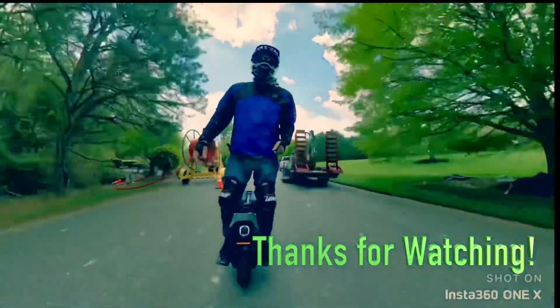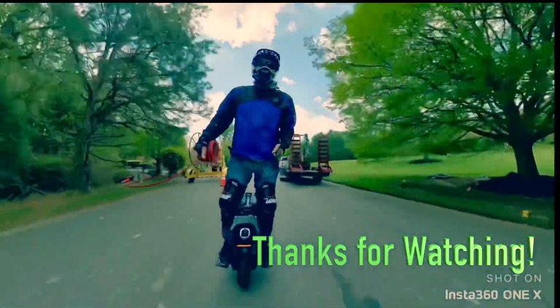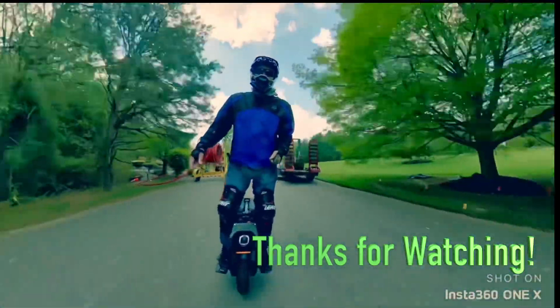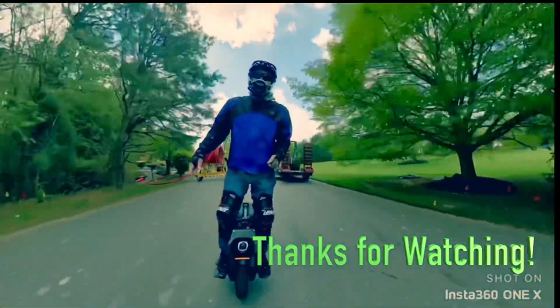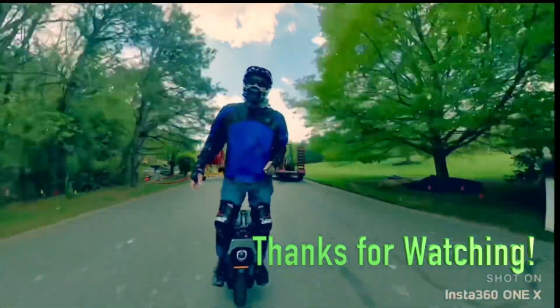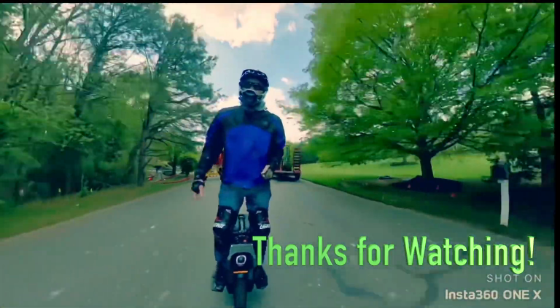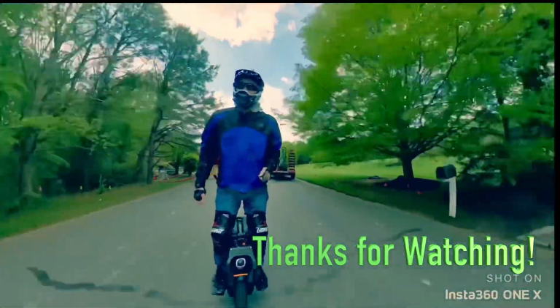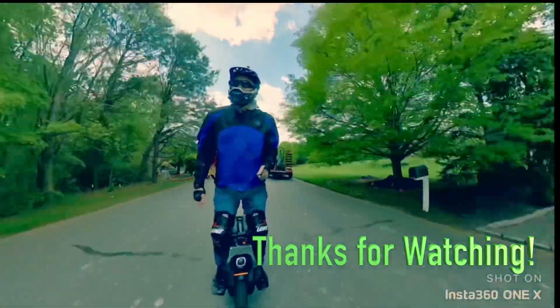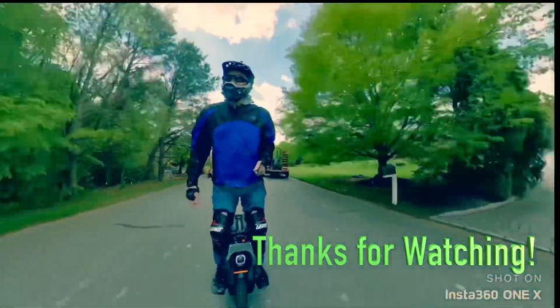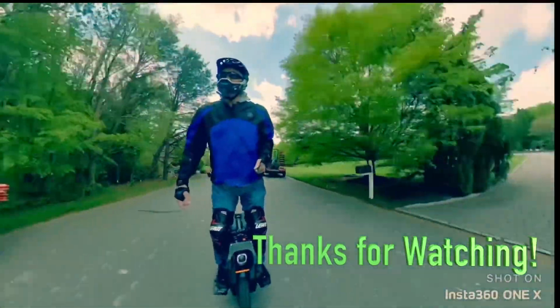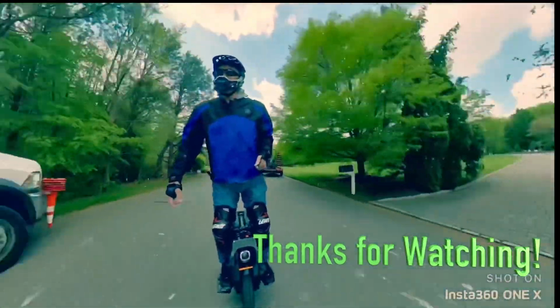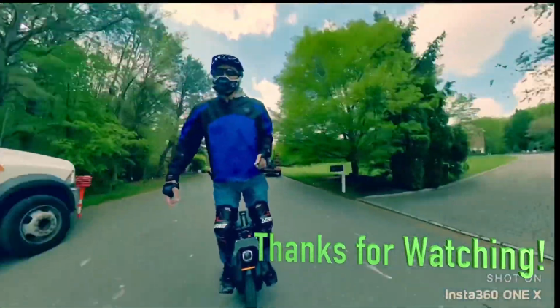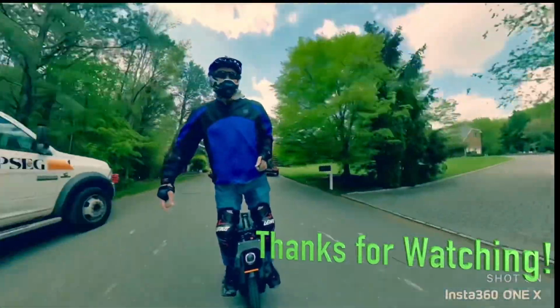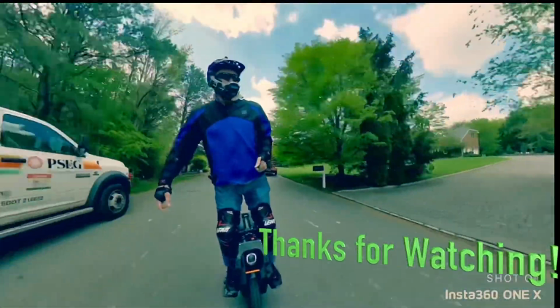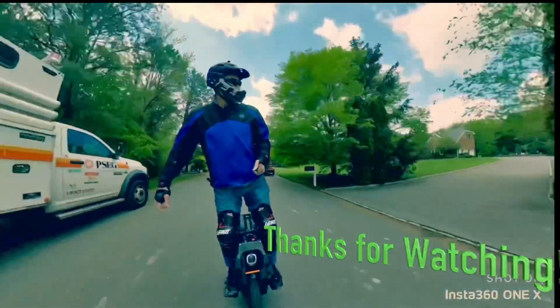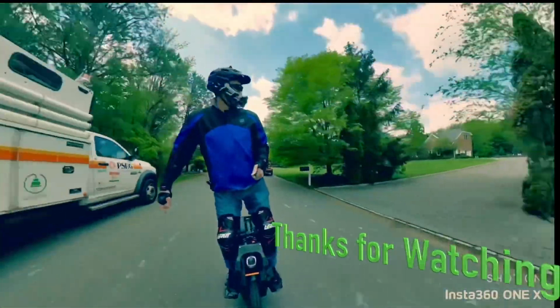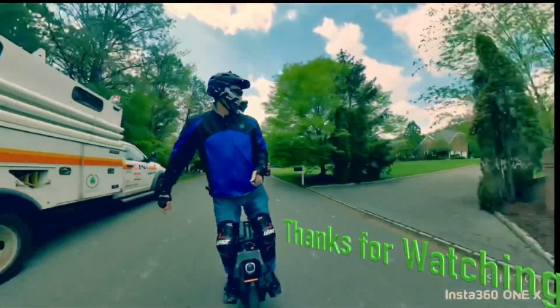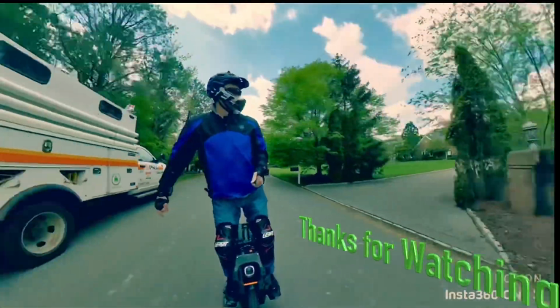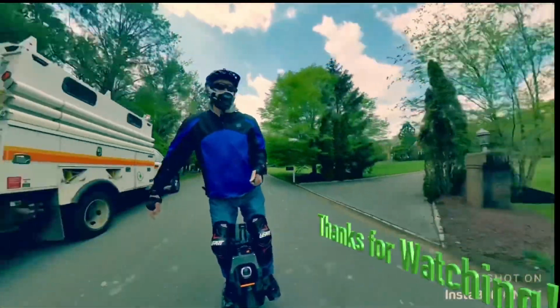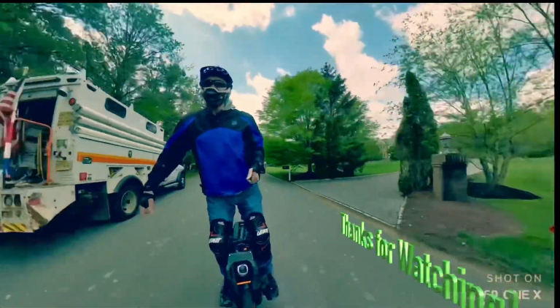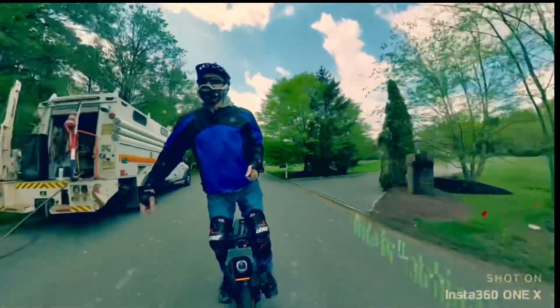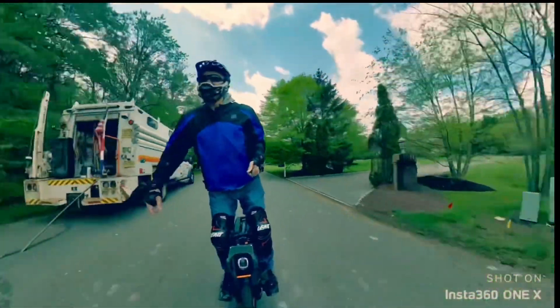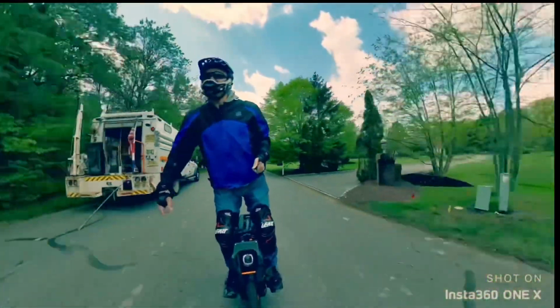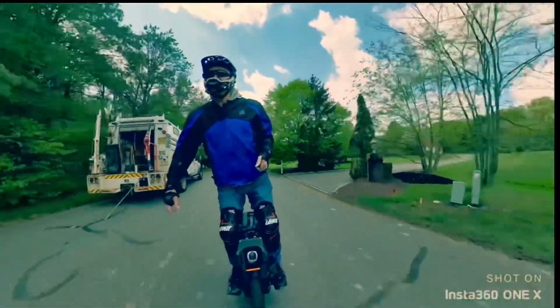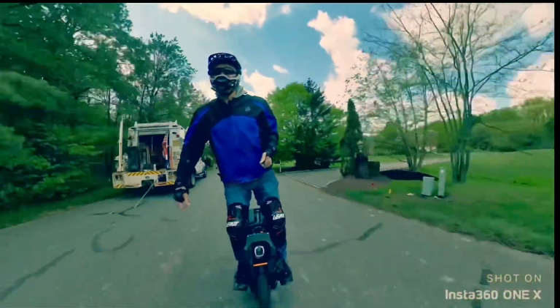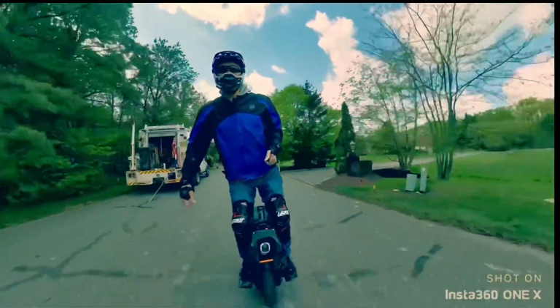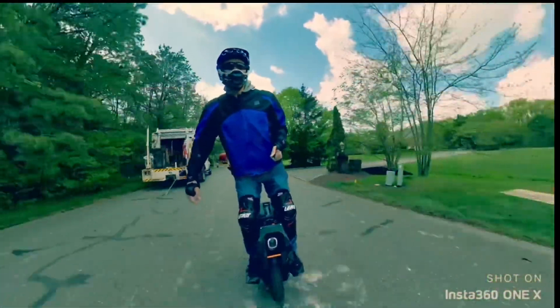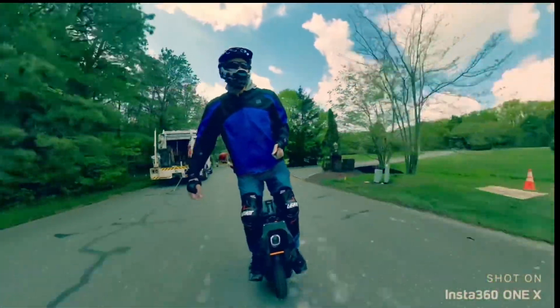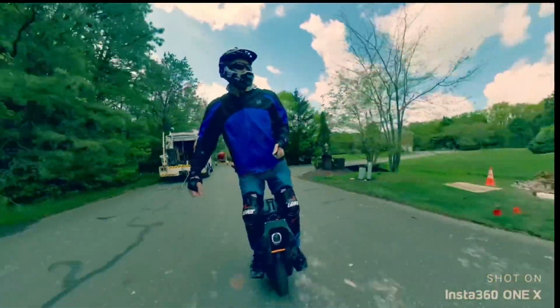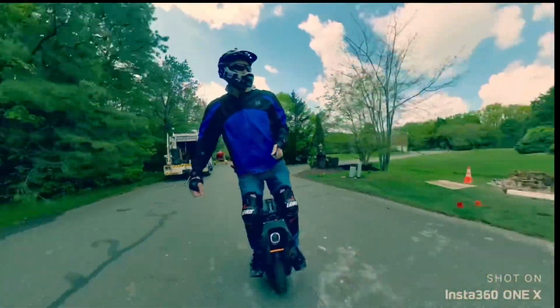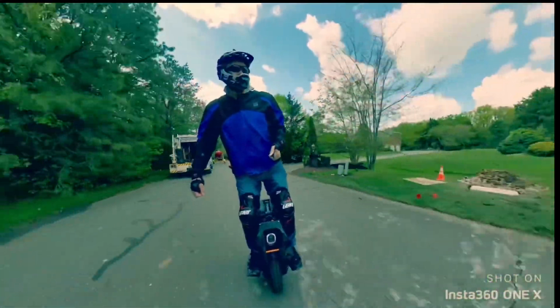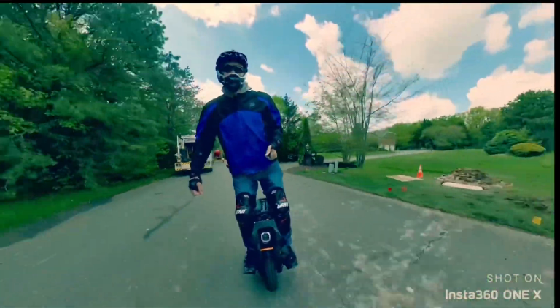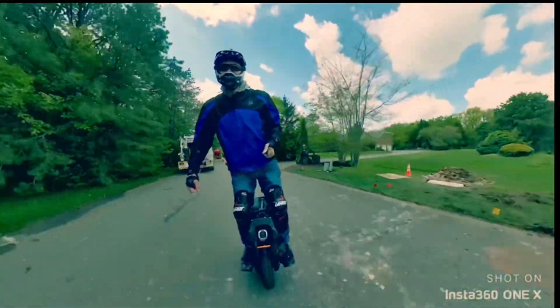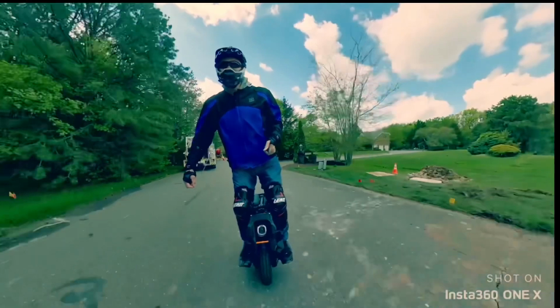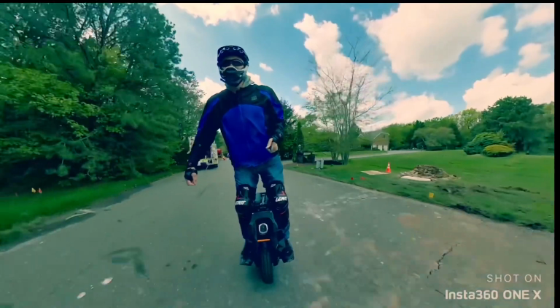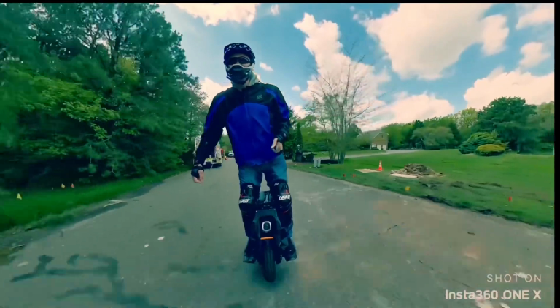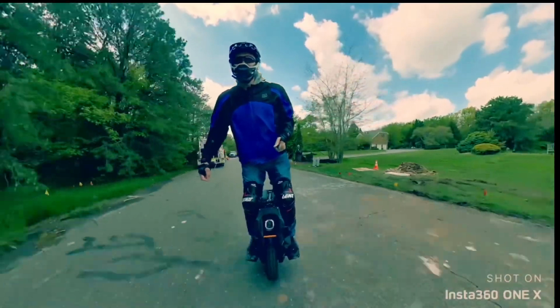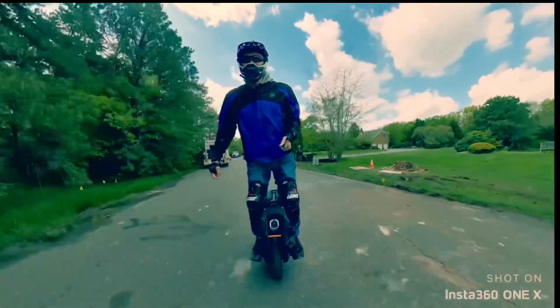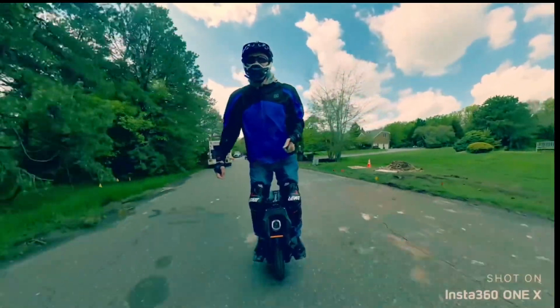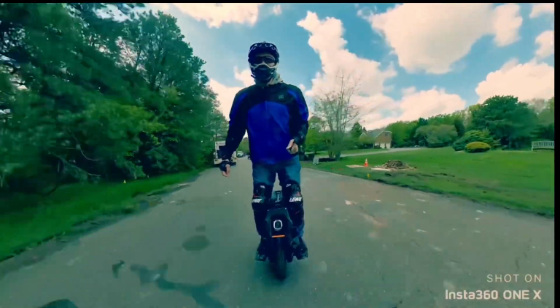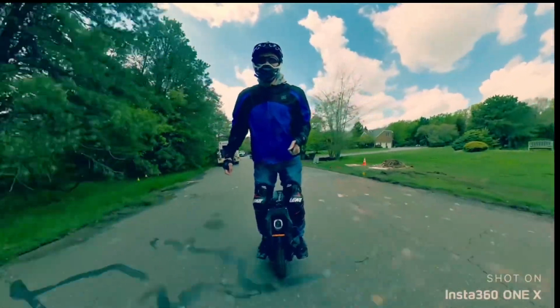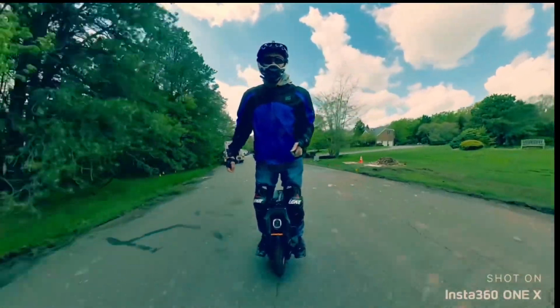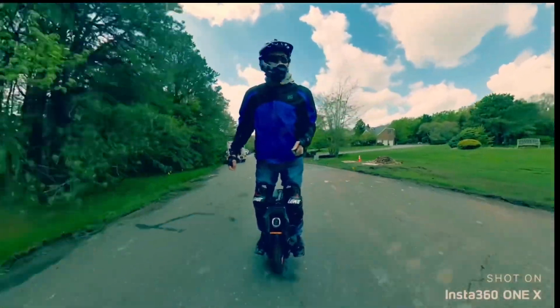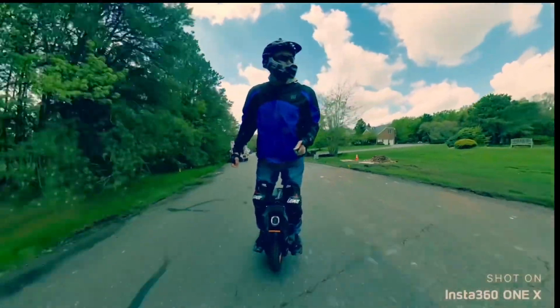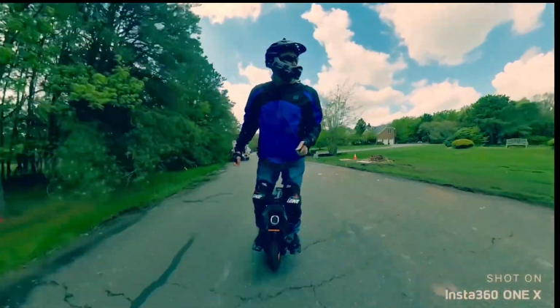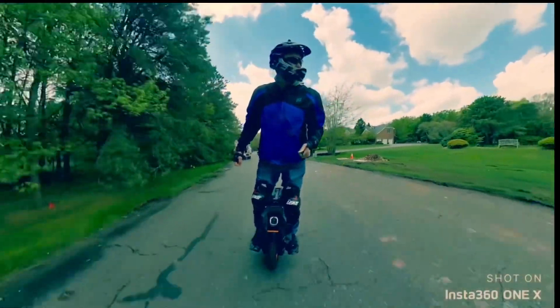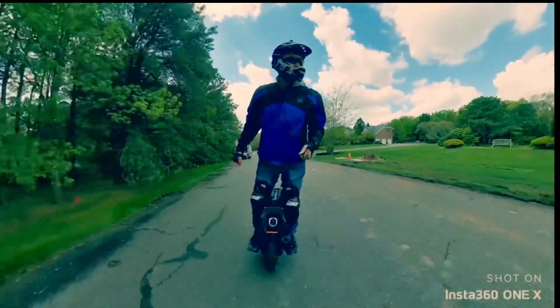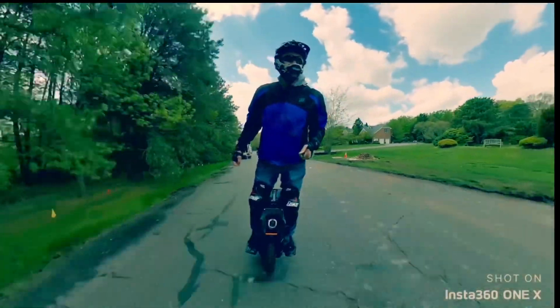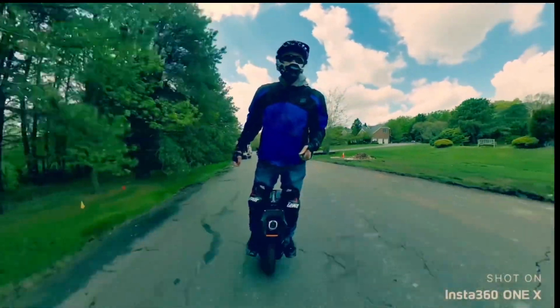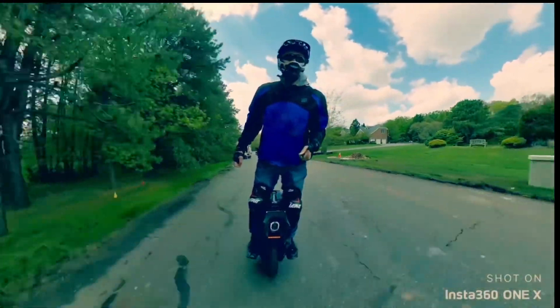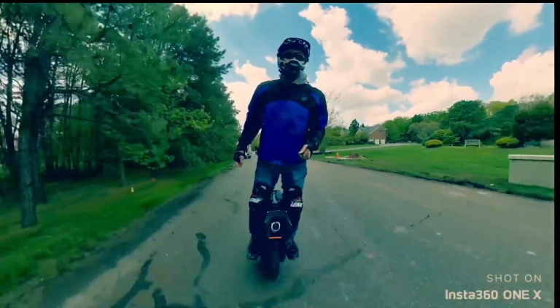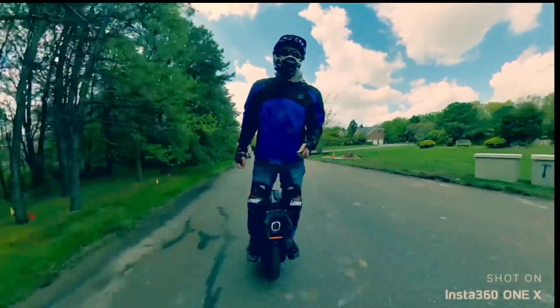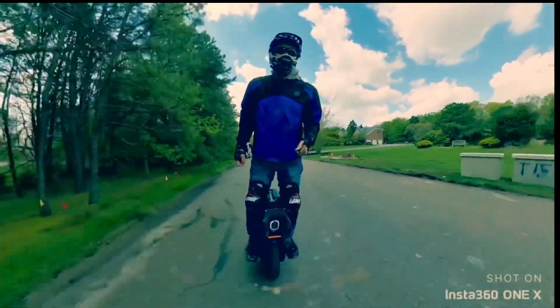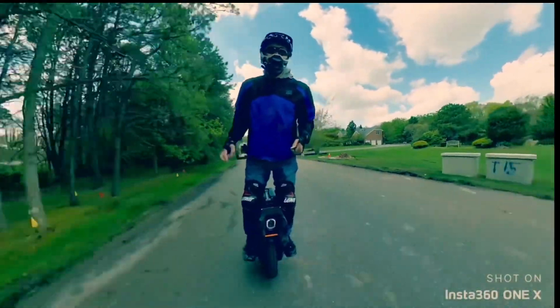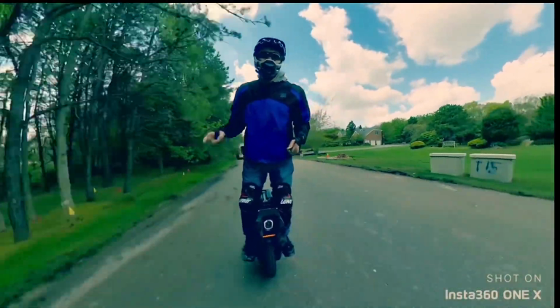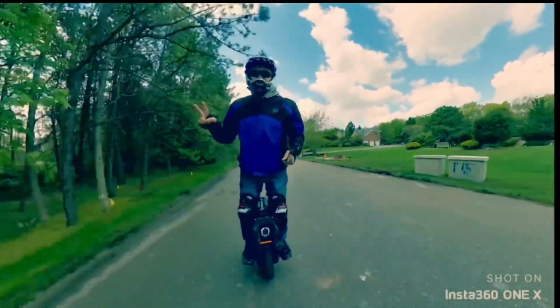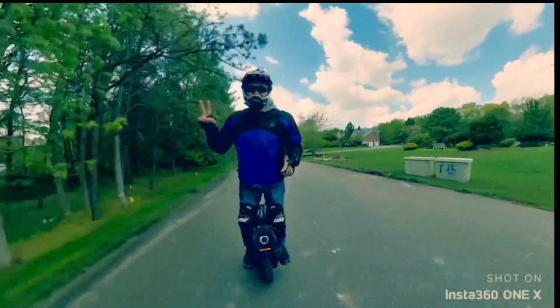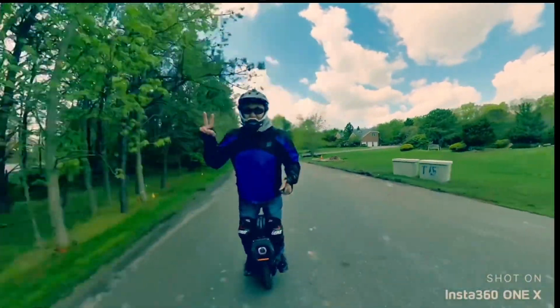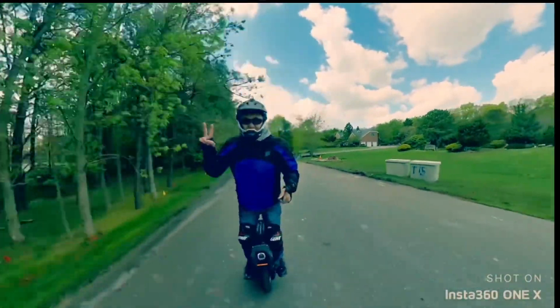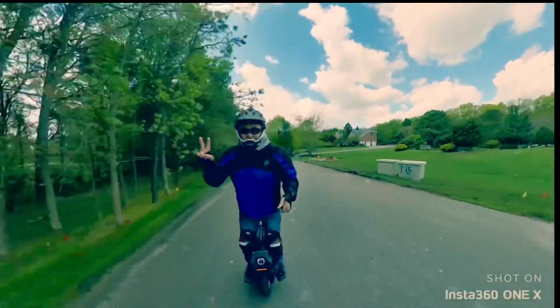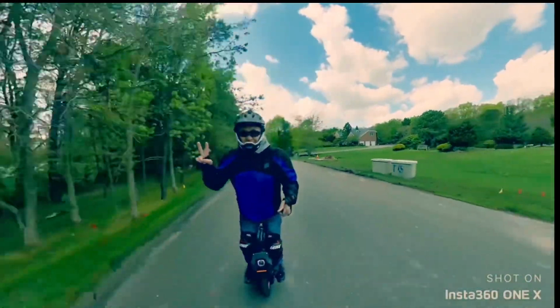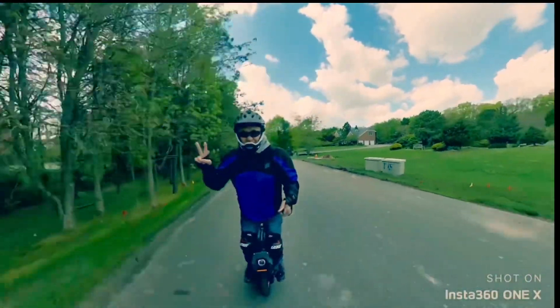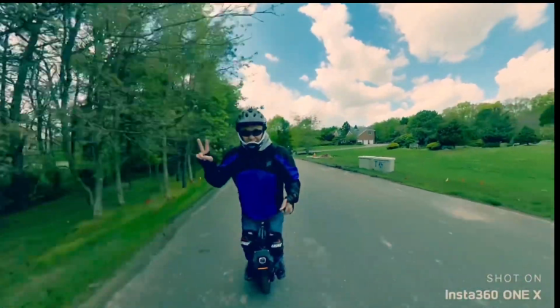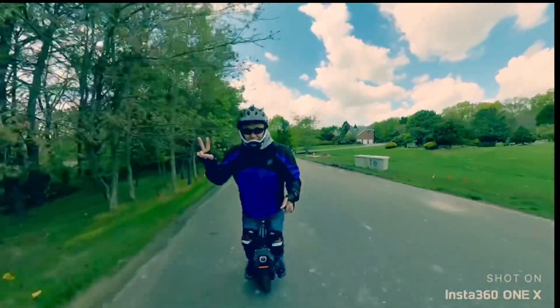Well, thank you very much for watching. Hopefully you found this video entertaining and informative. Until next time.